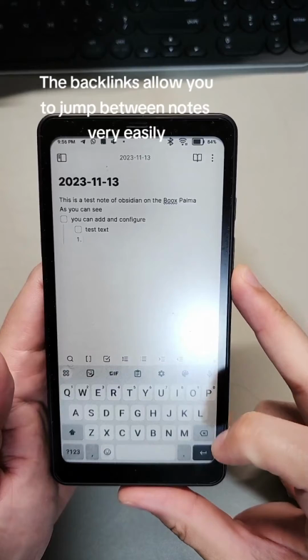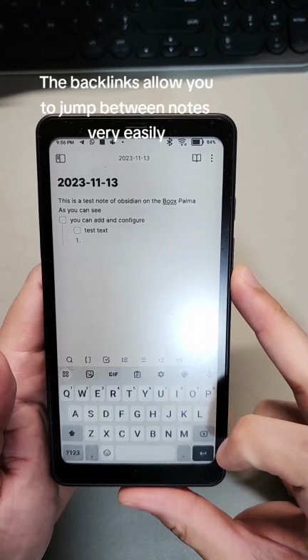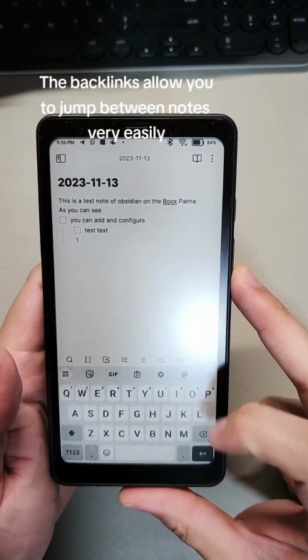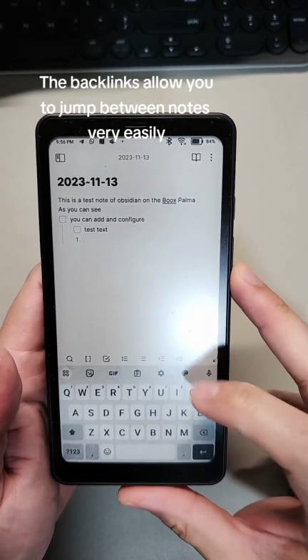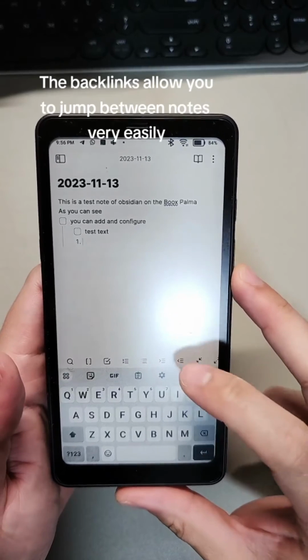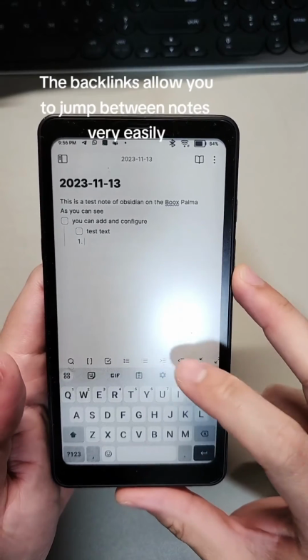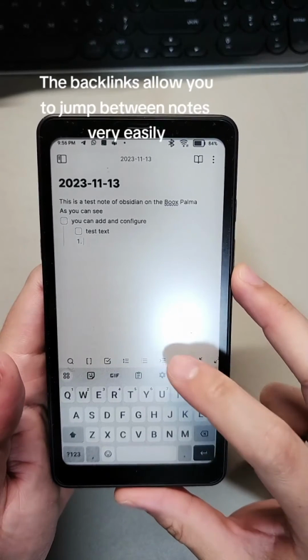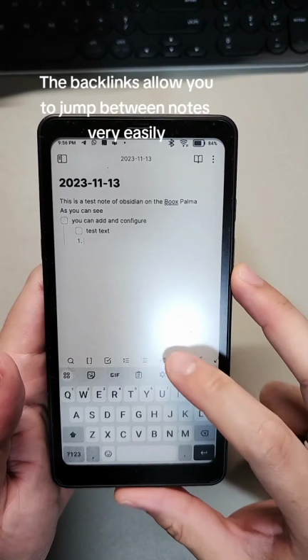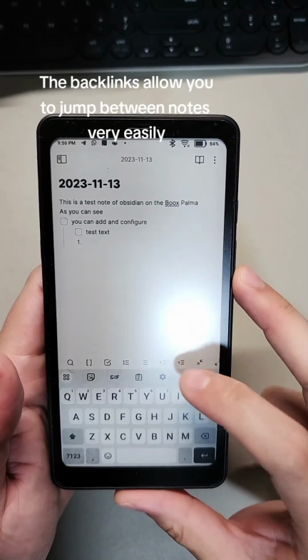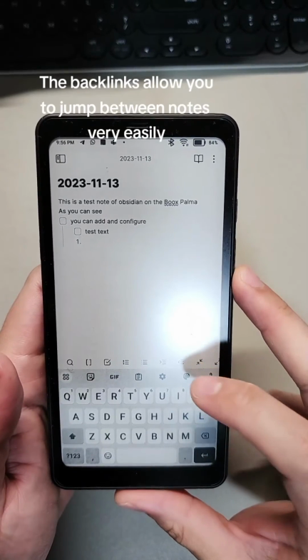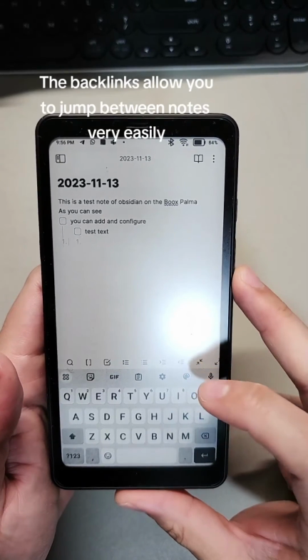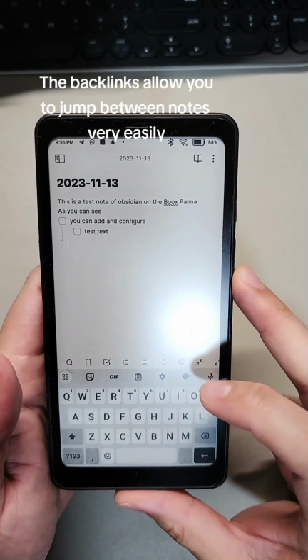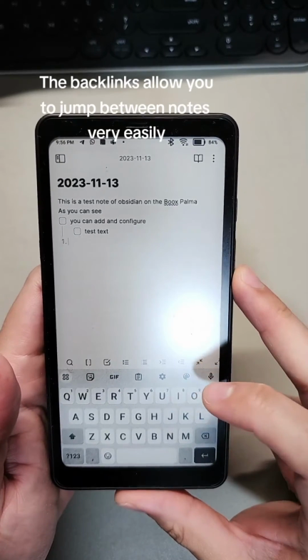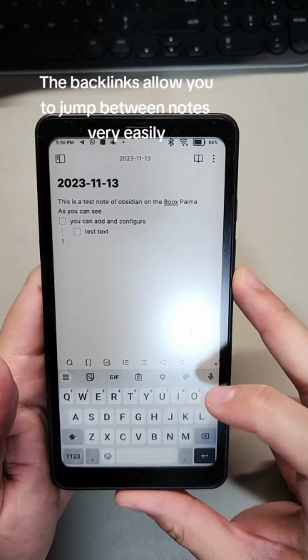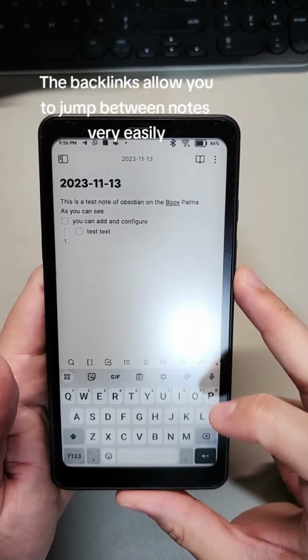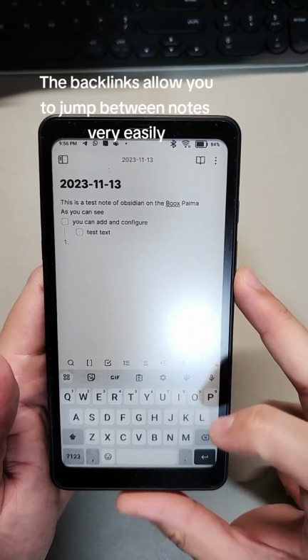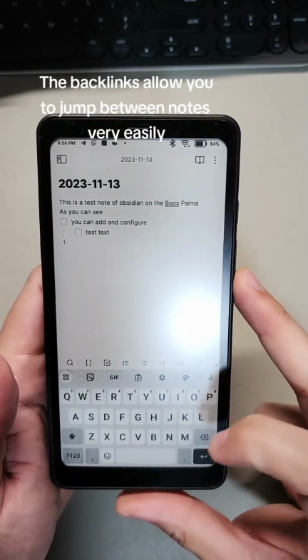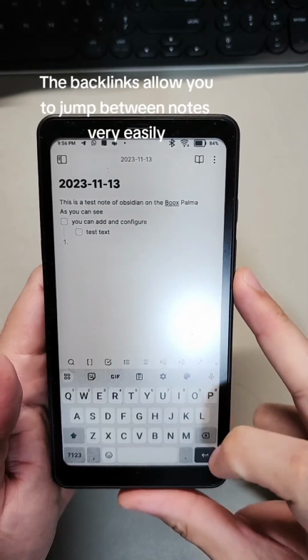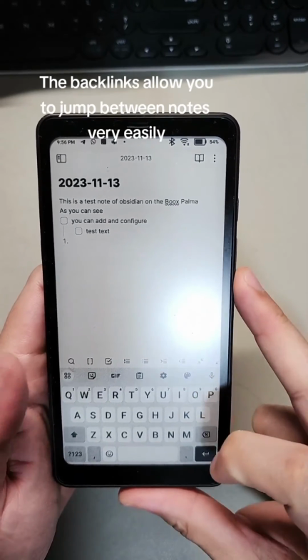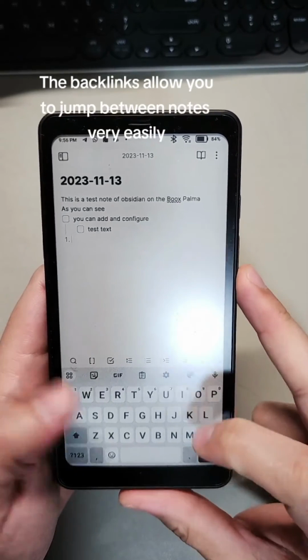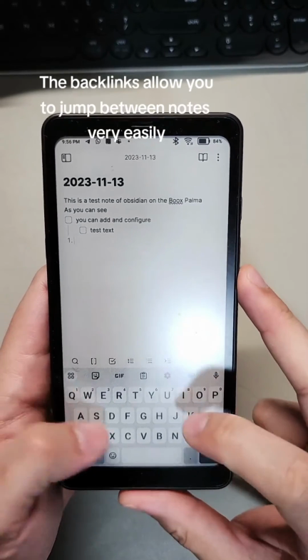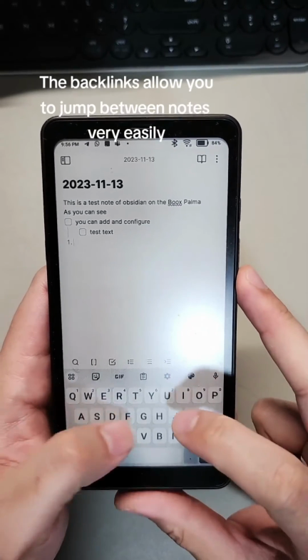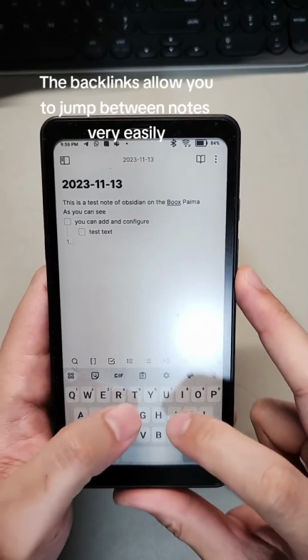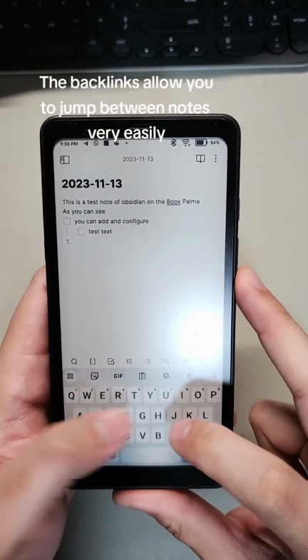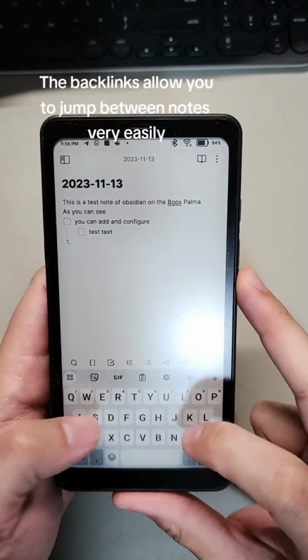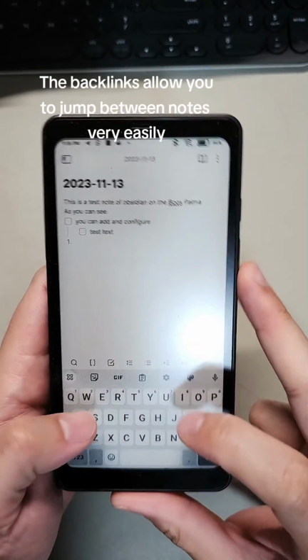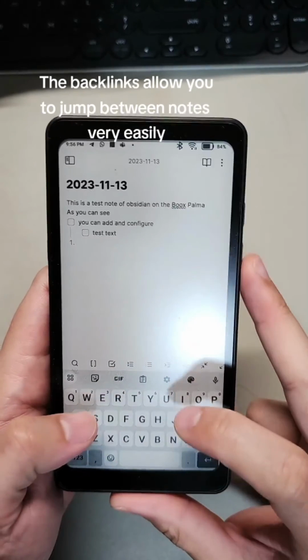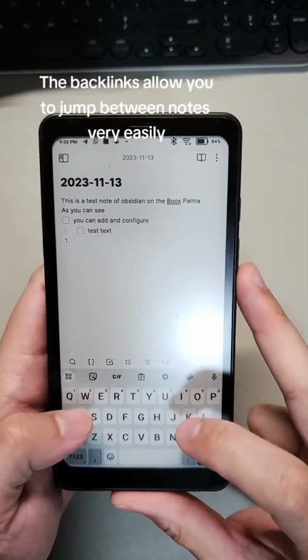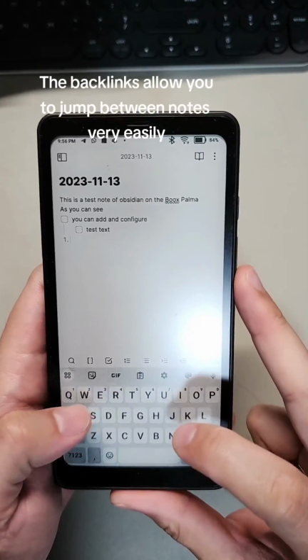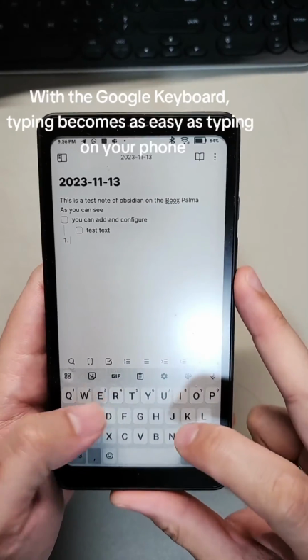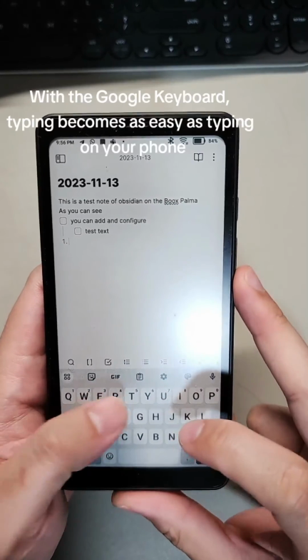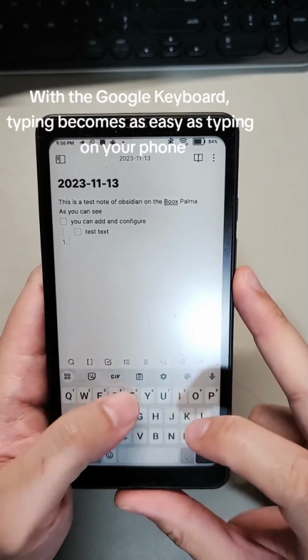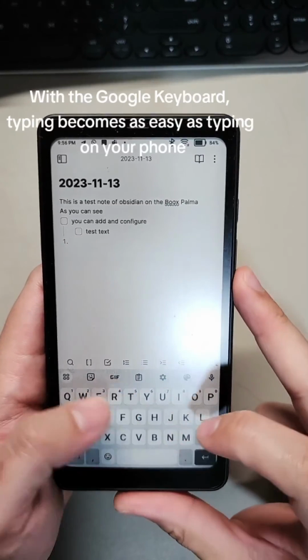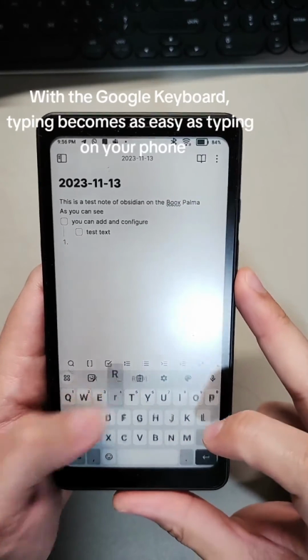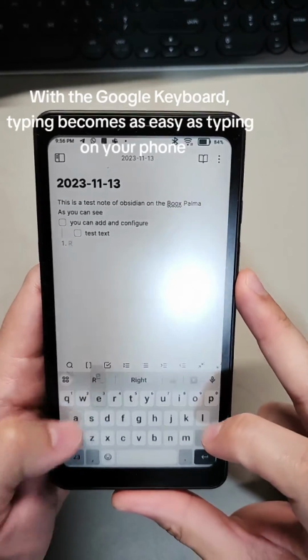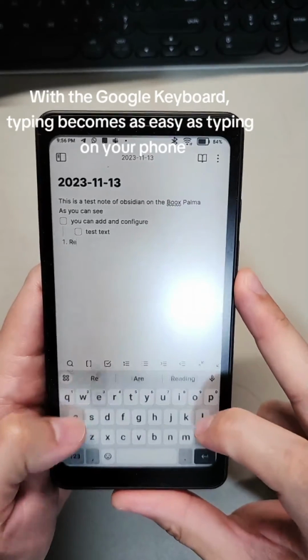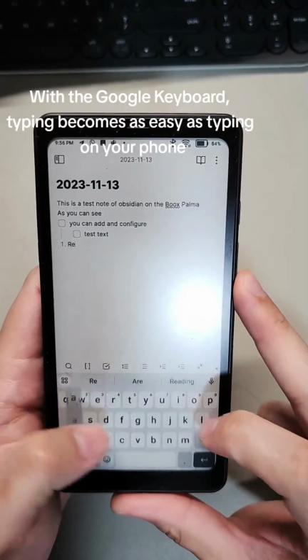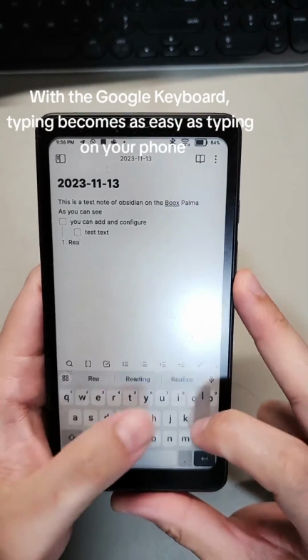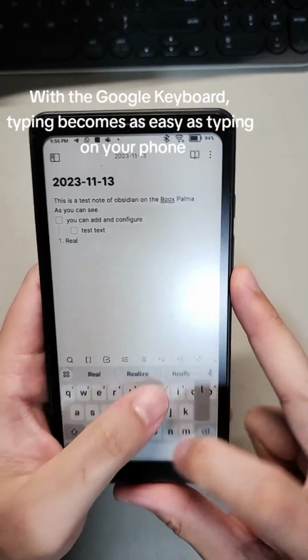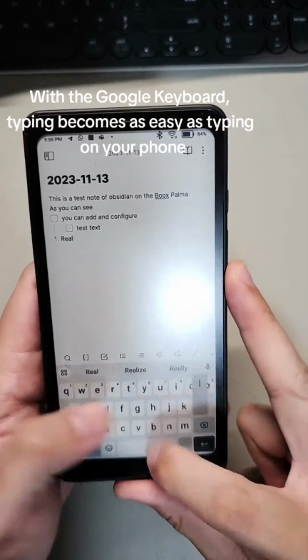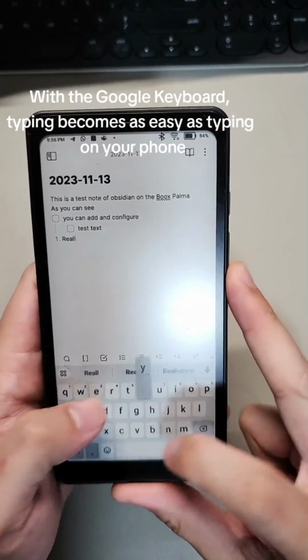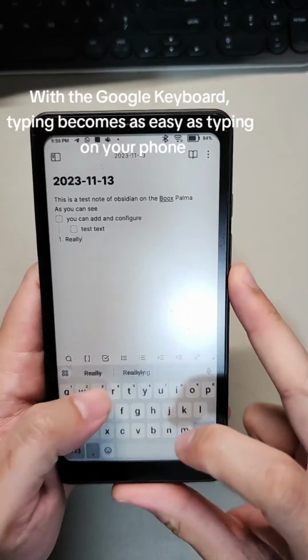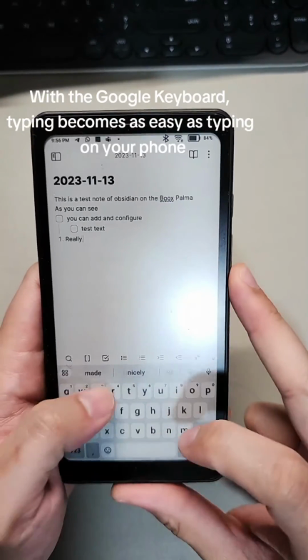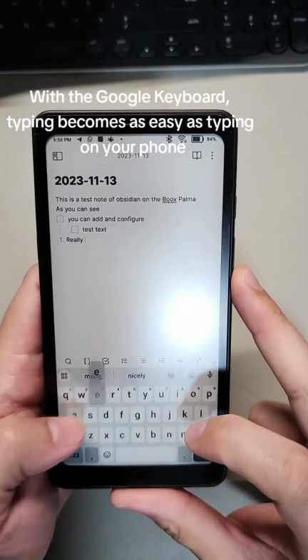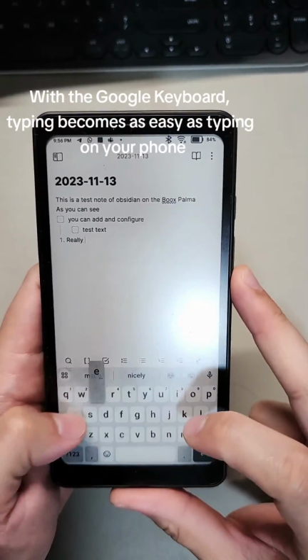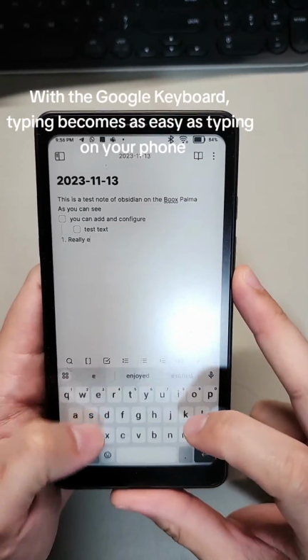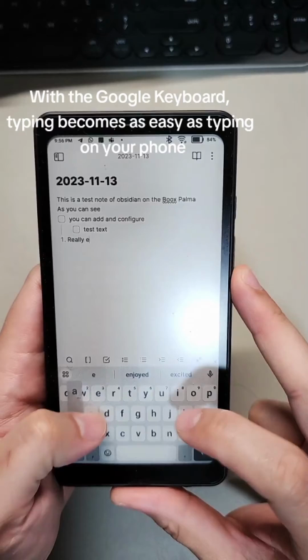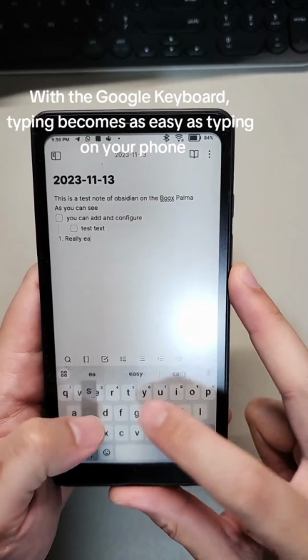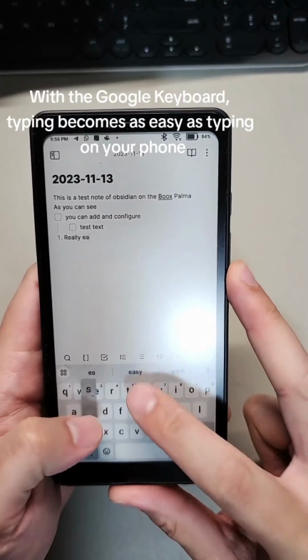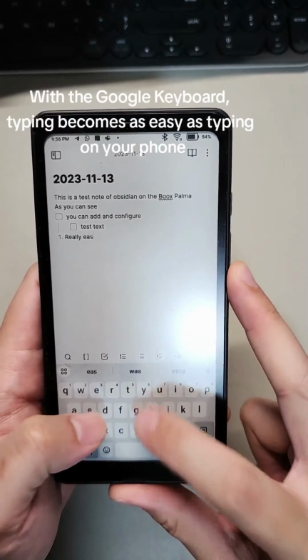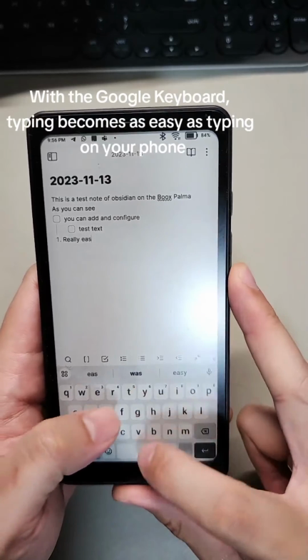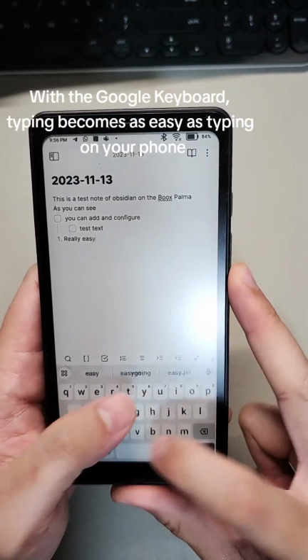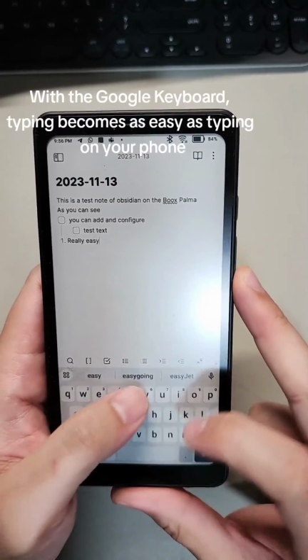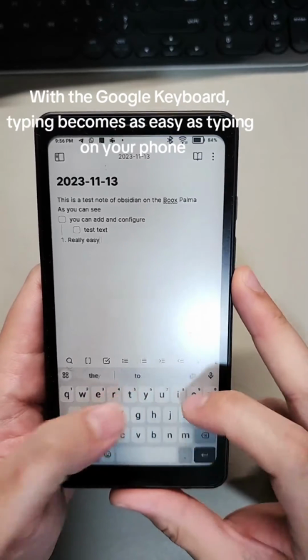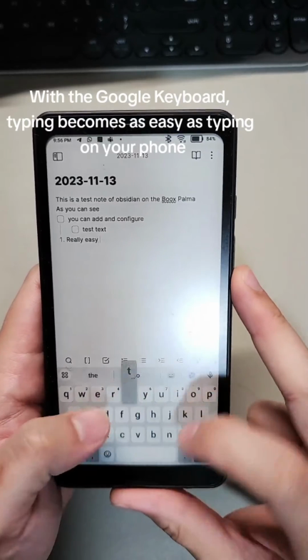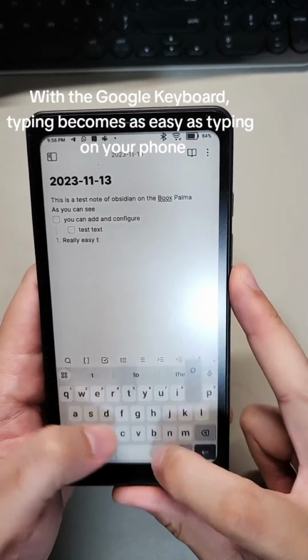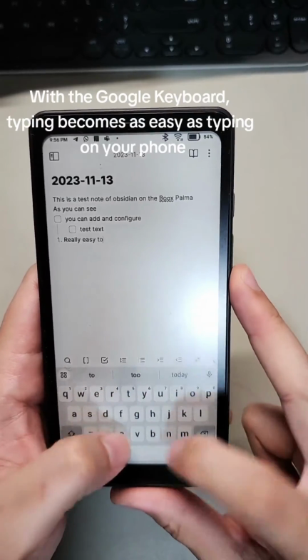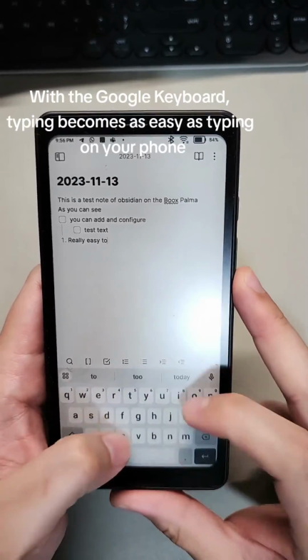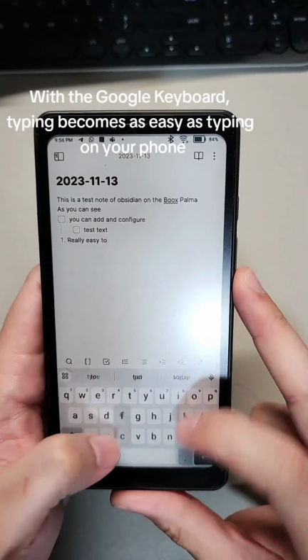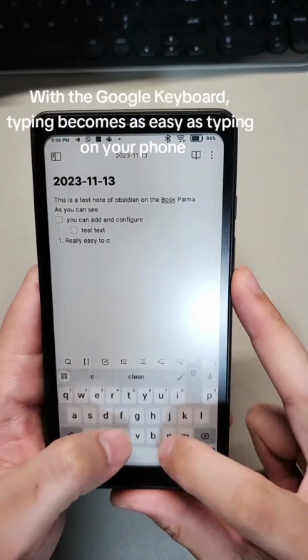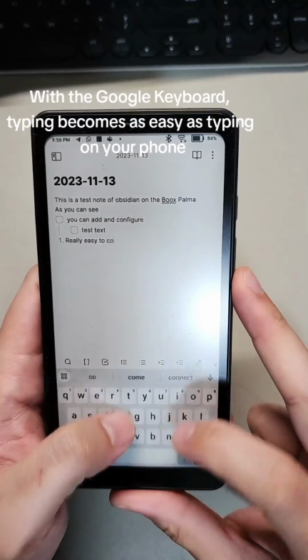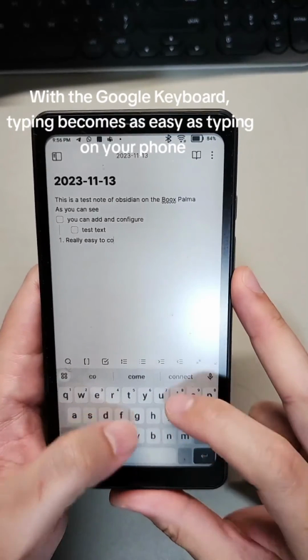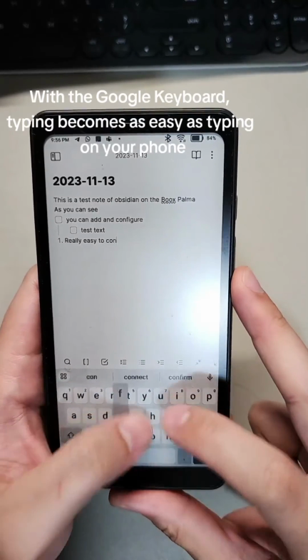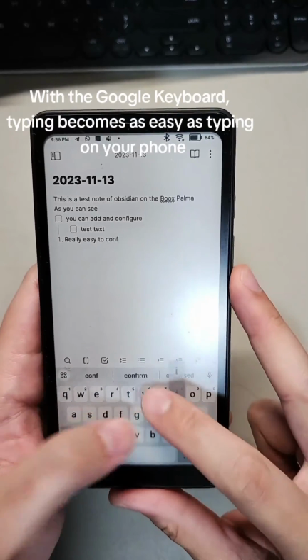The backlinks allow you to jump between notes very easily. With the Google keyboard, typing becomes as easy as typing on your phone.